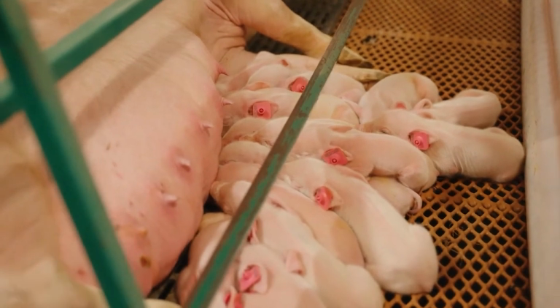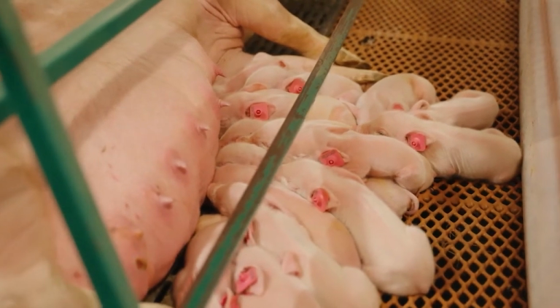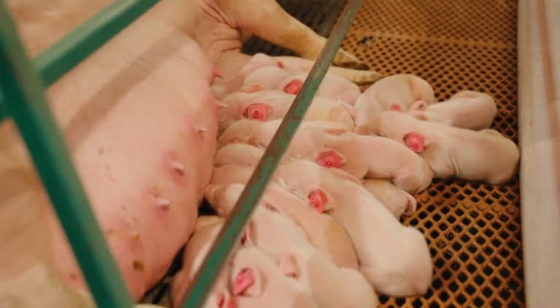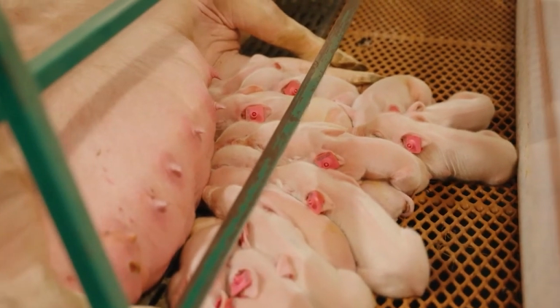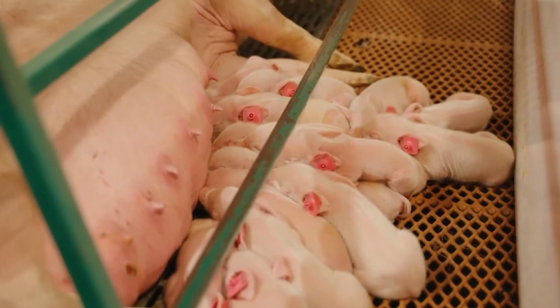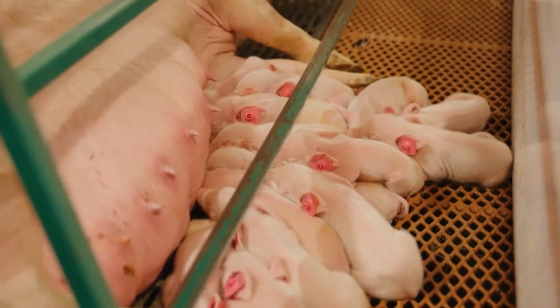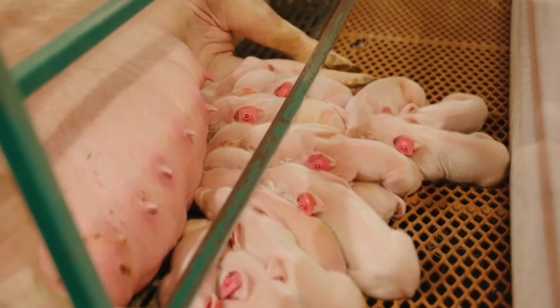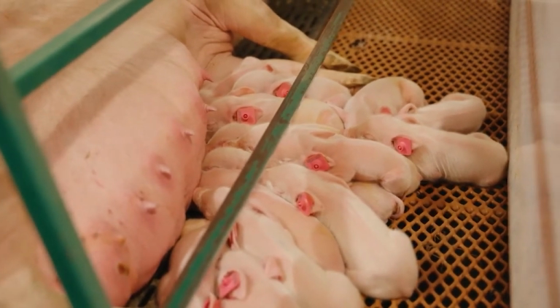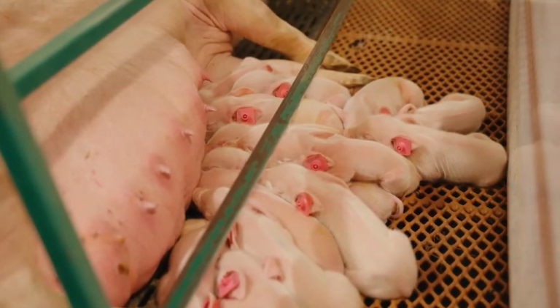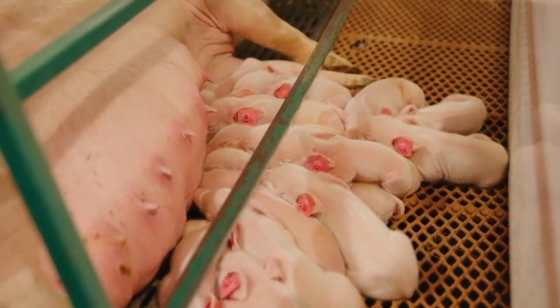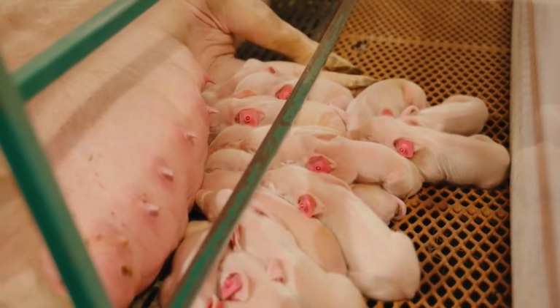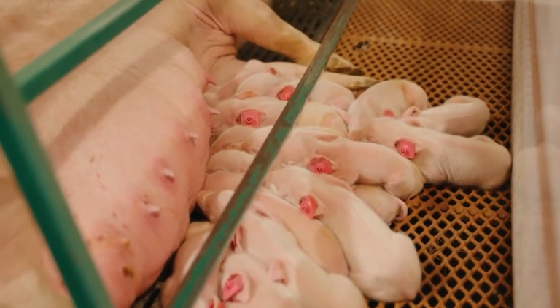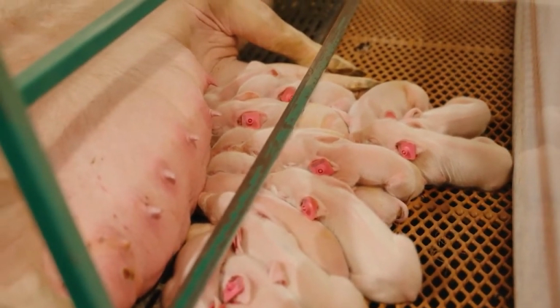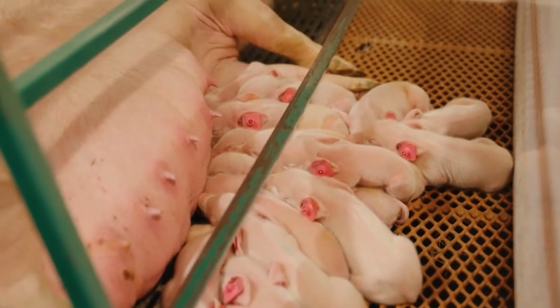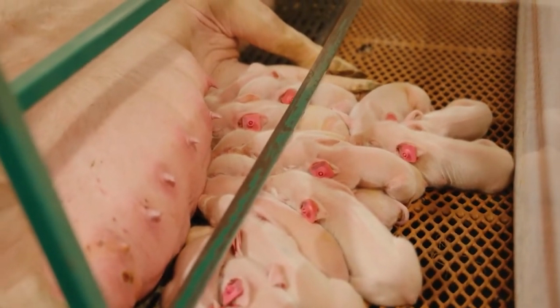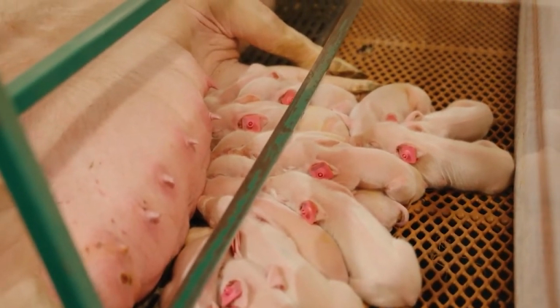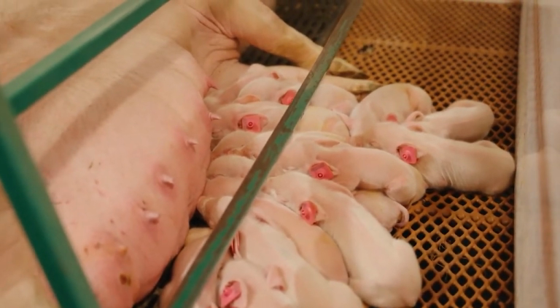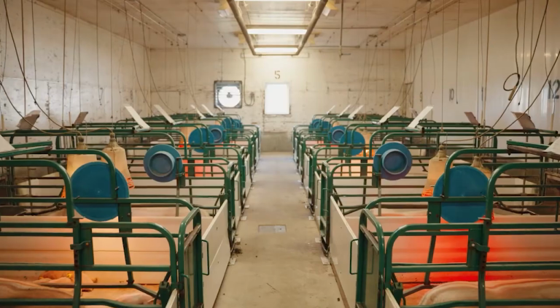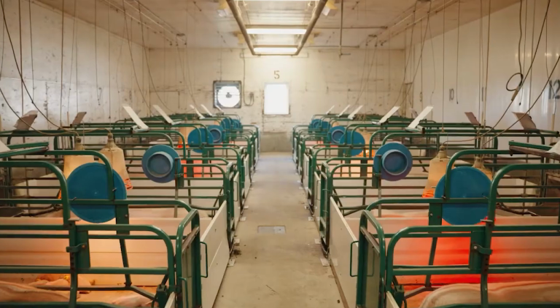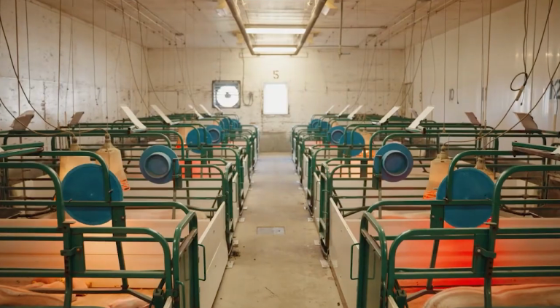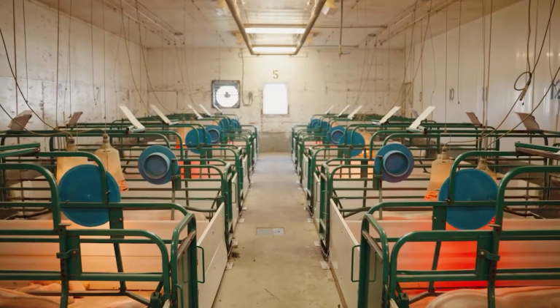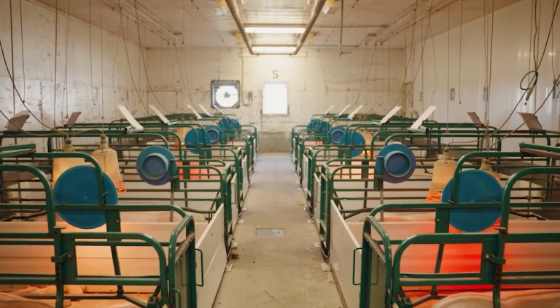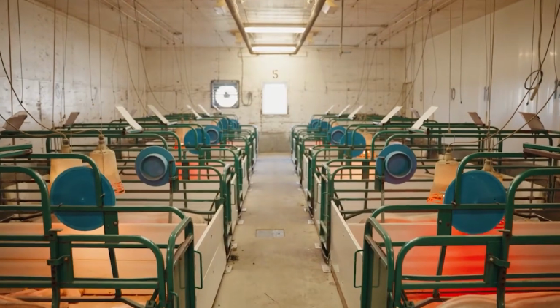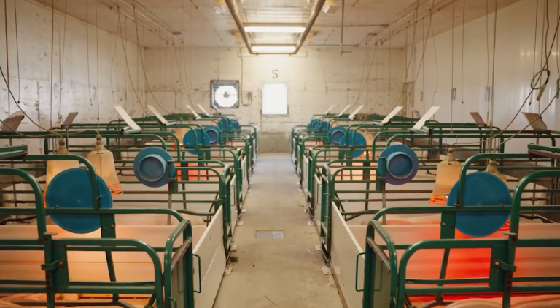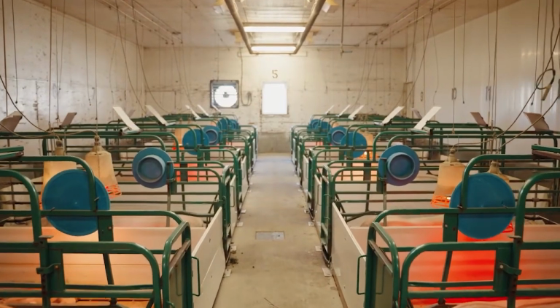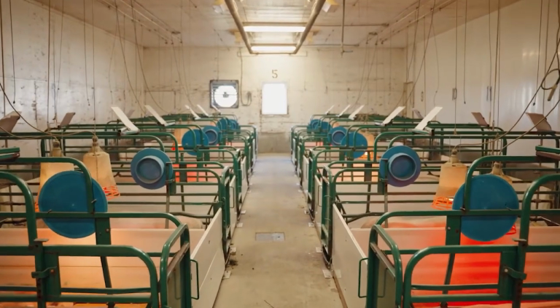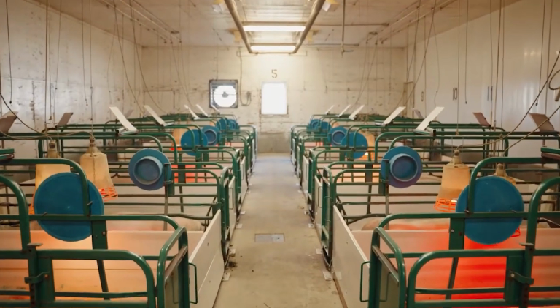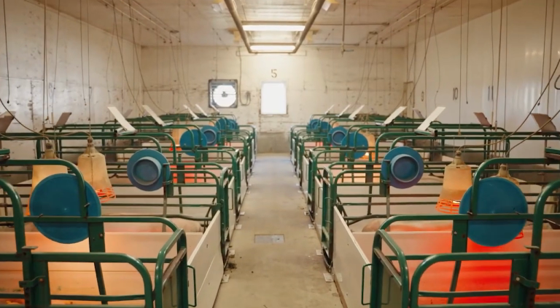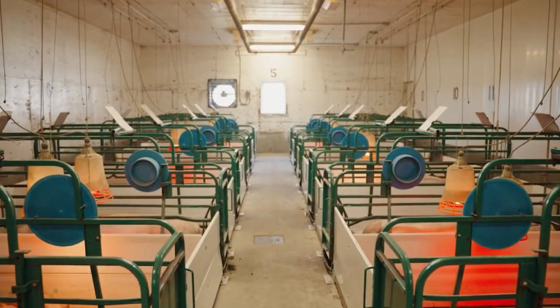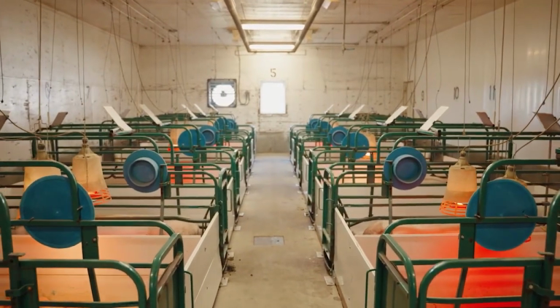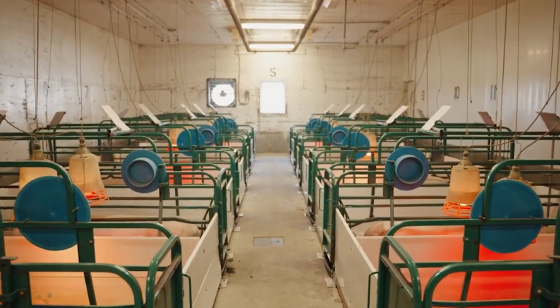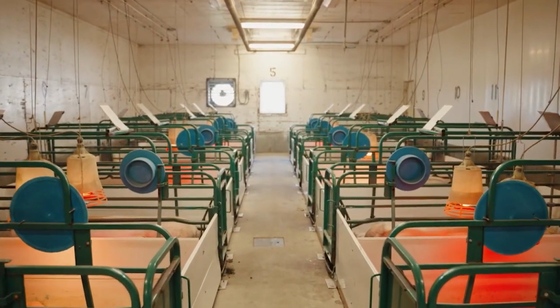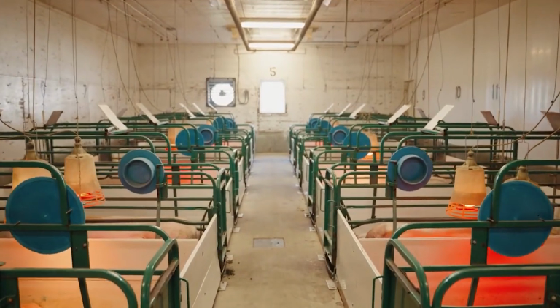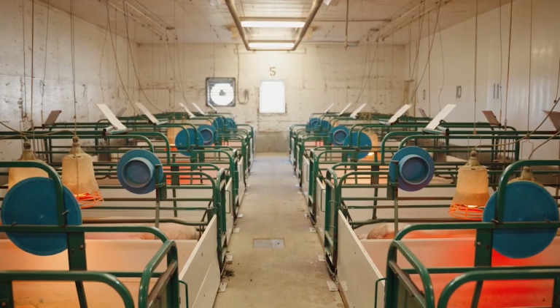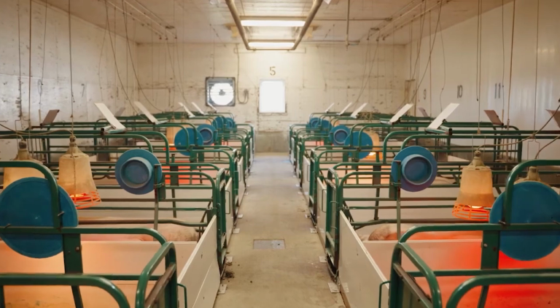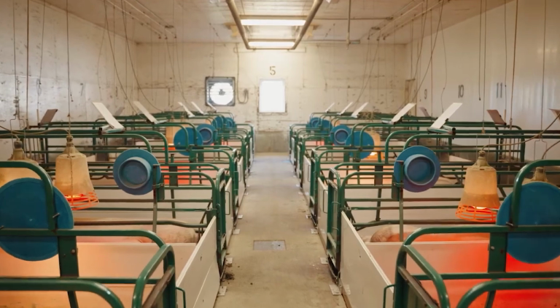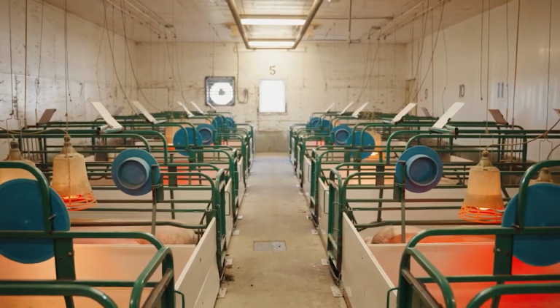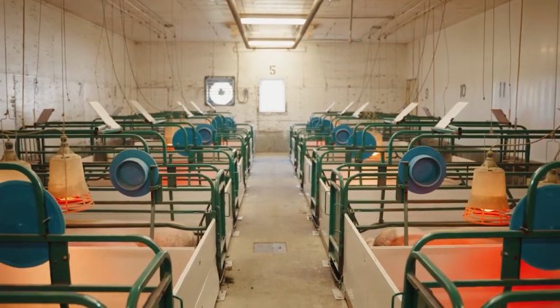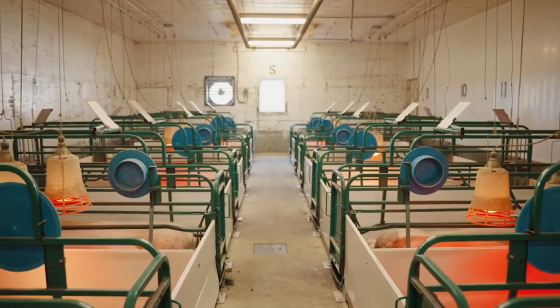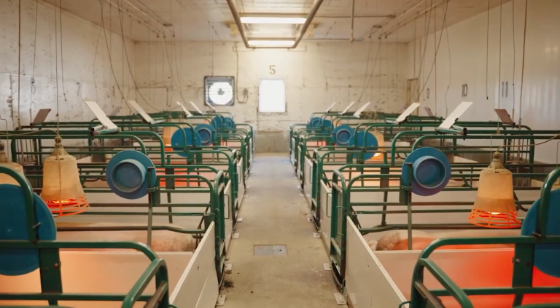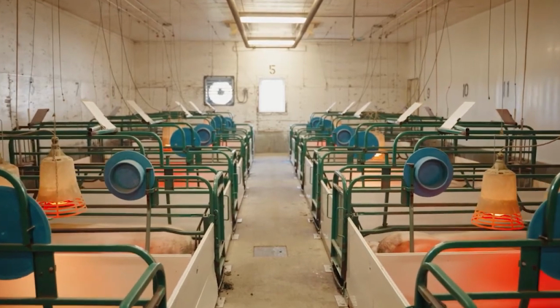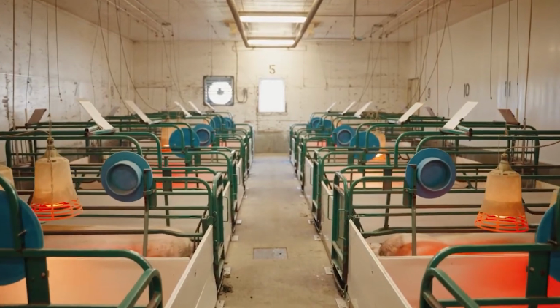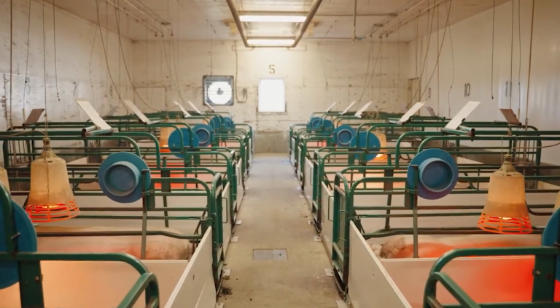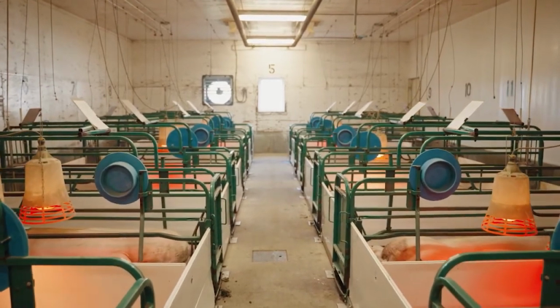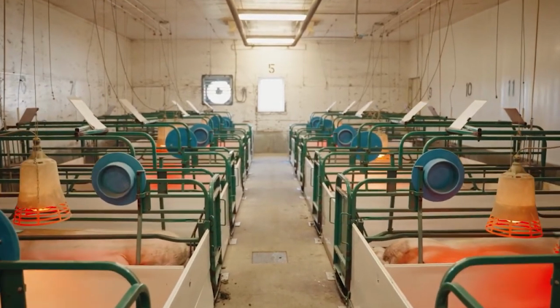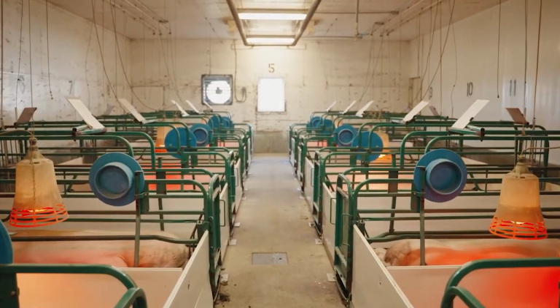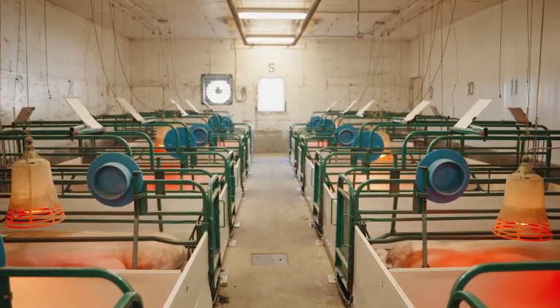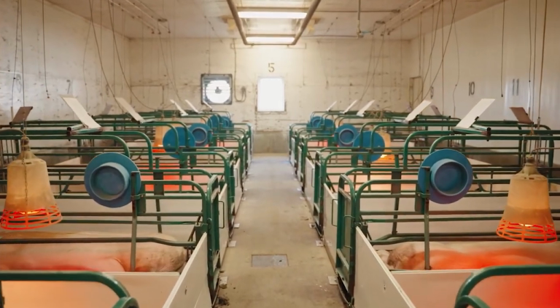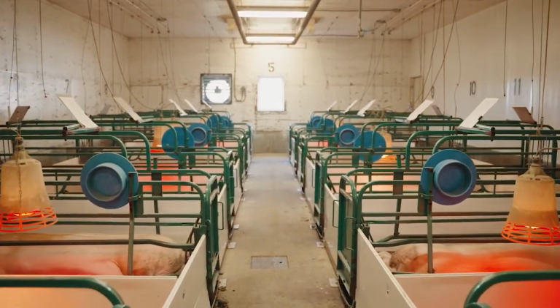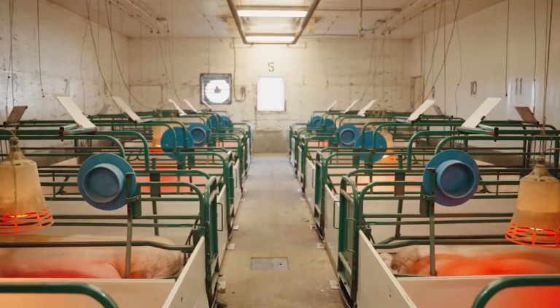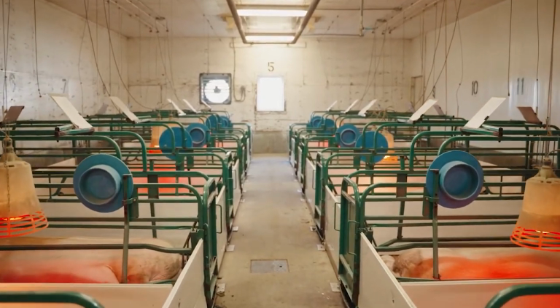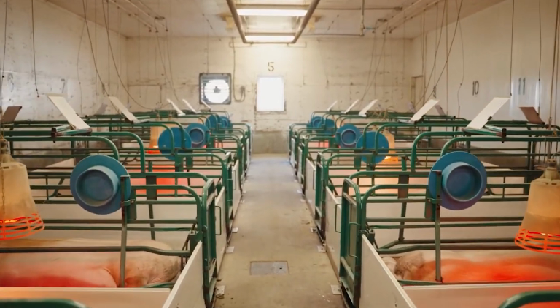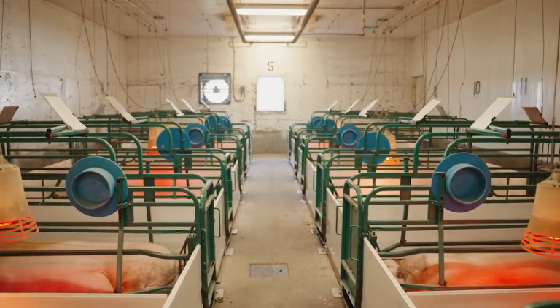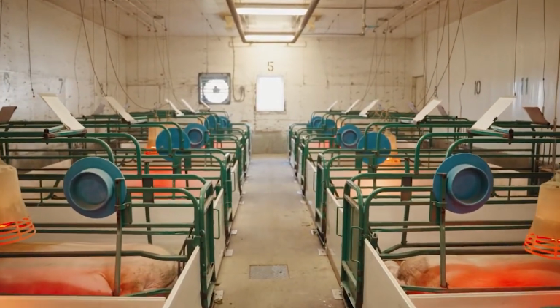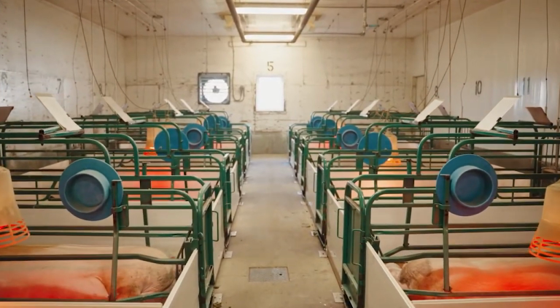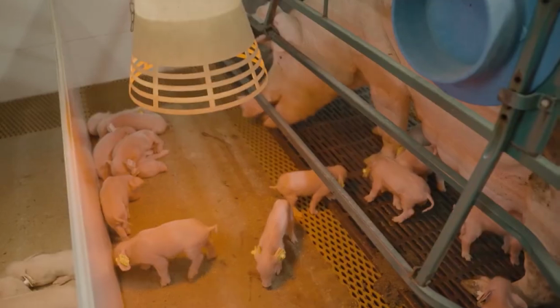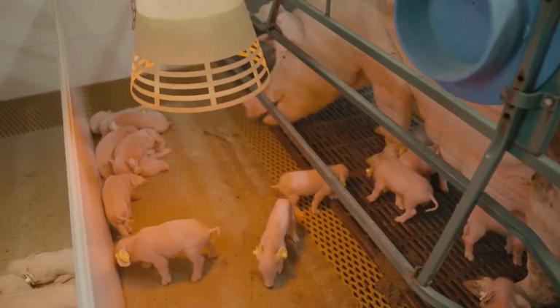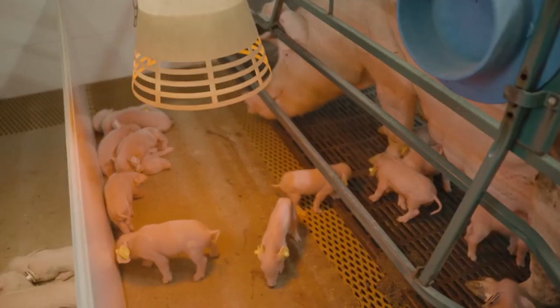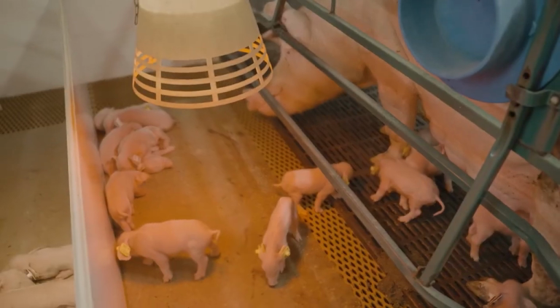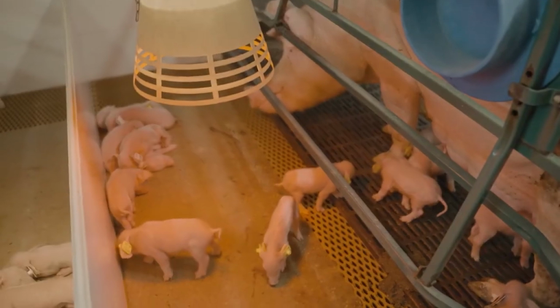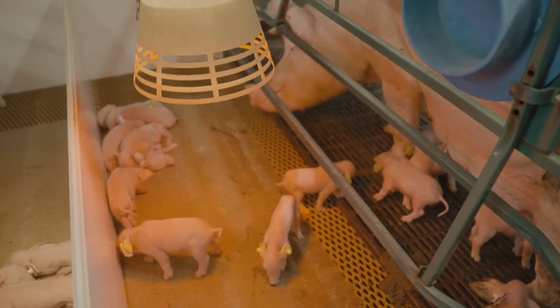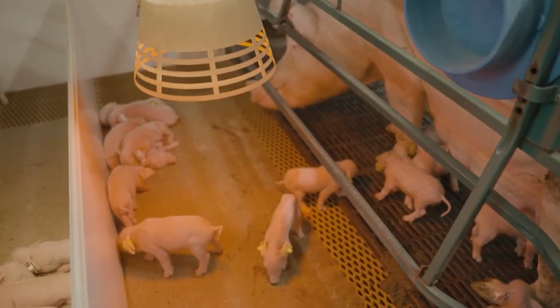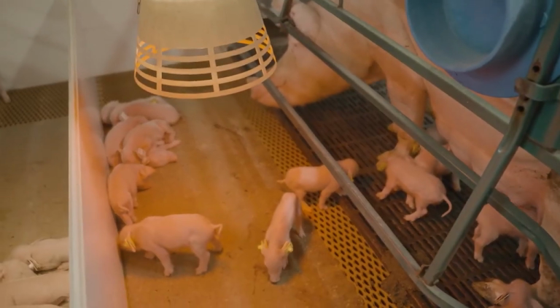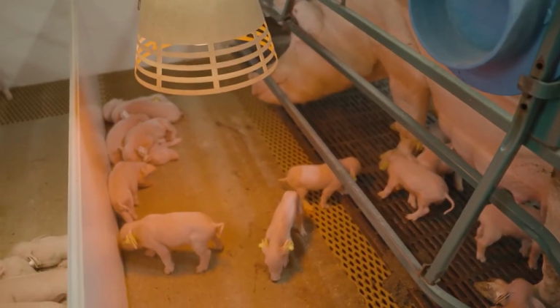Modern pig farming technology has revolutionized the way pigs are raised, focusing on efficiency, animal welfare, and sustainability.